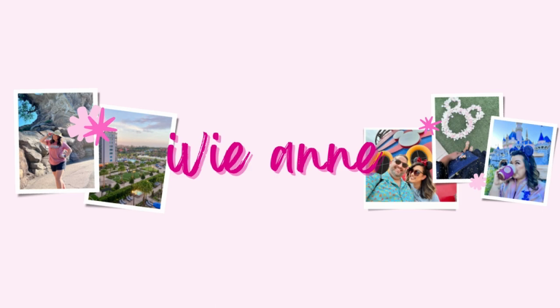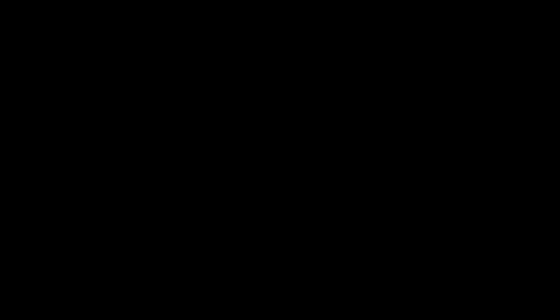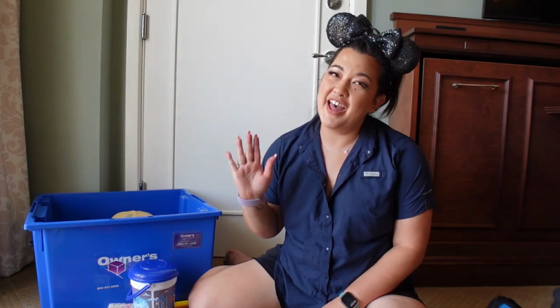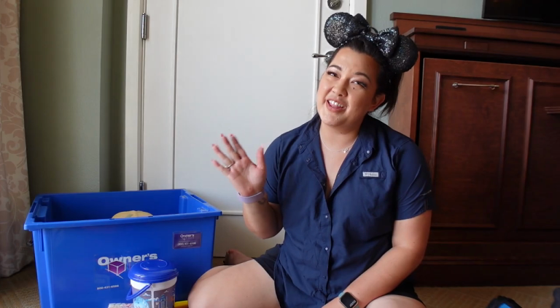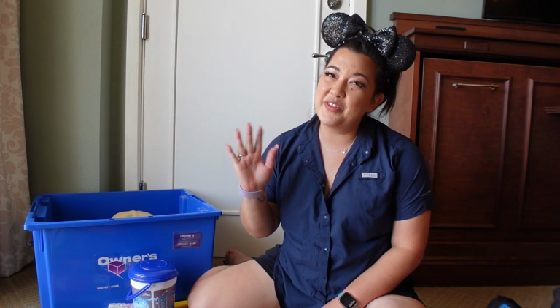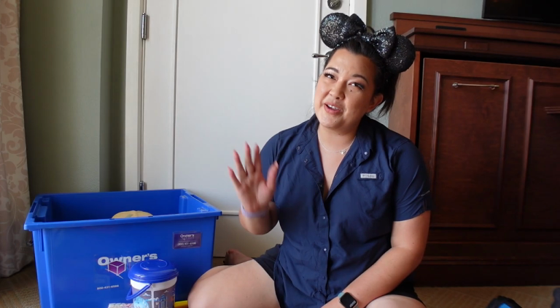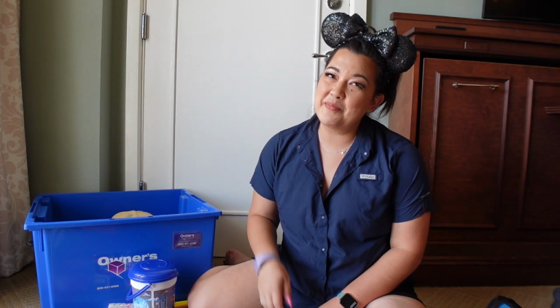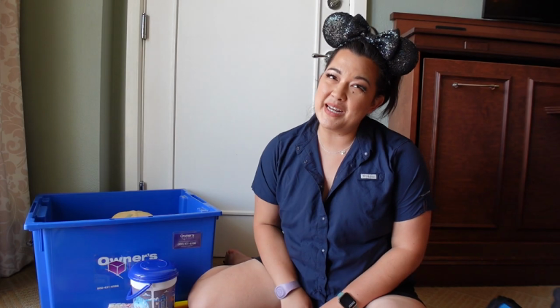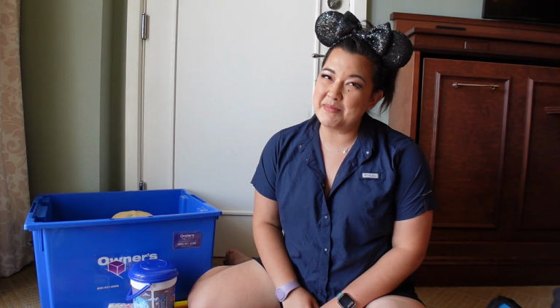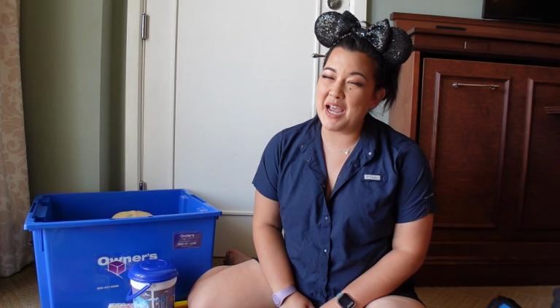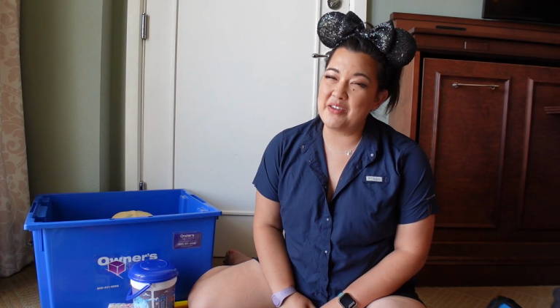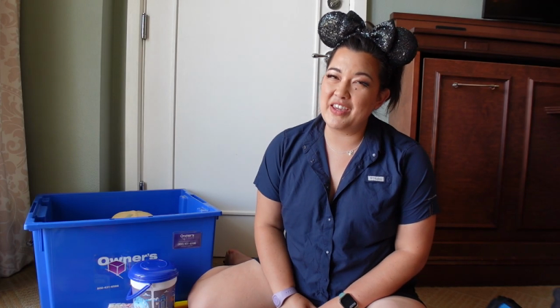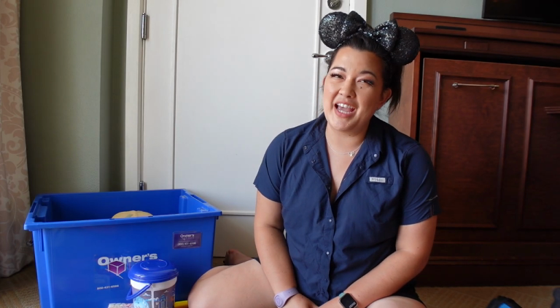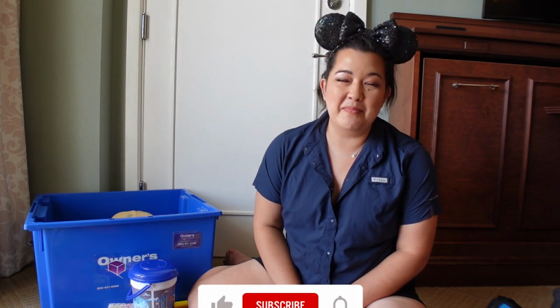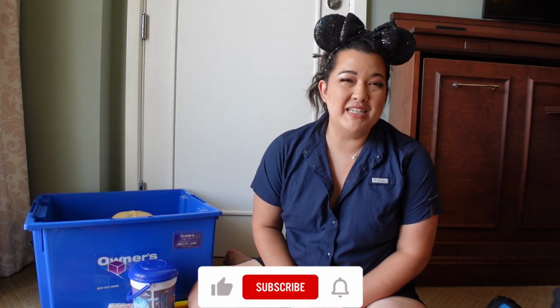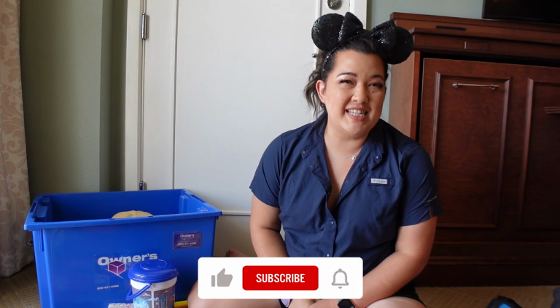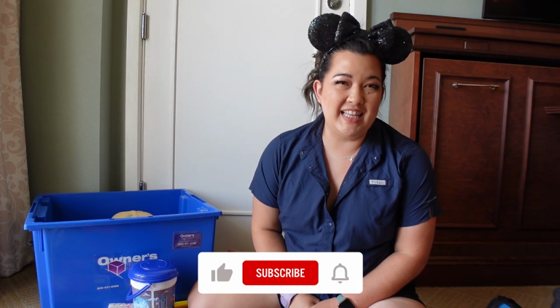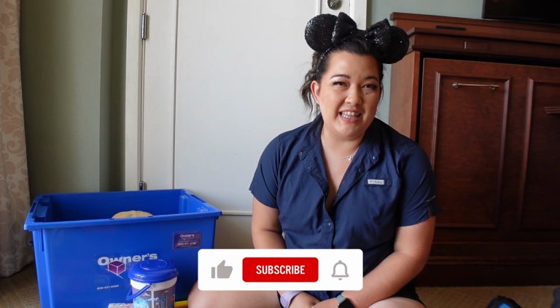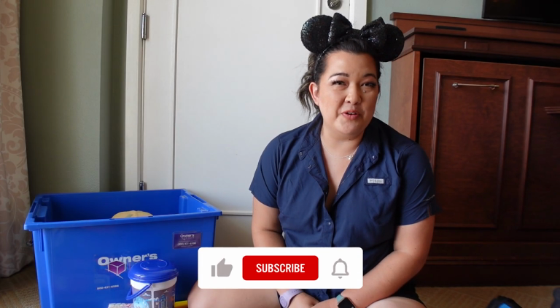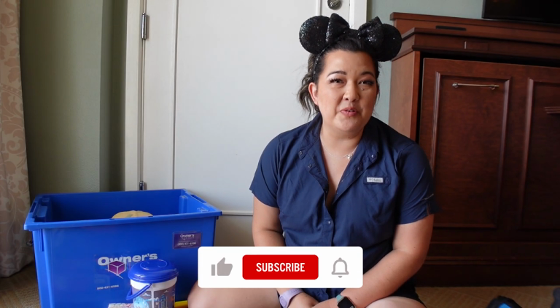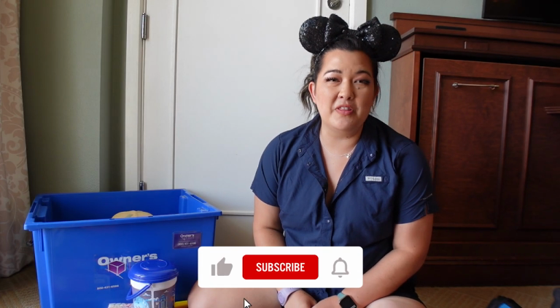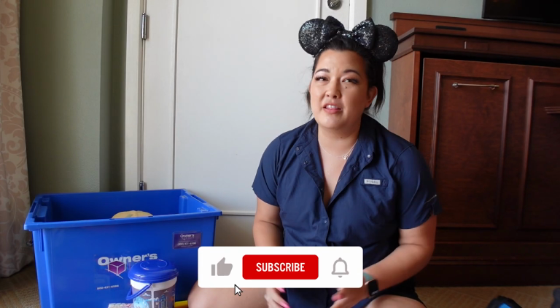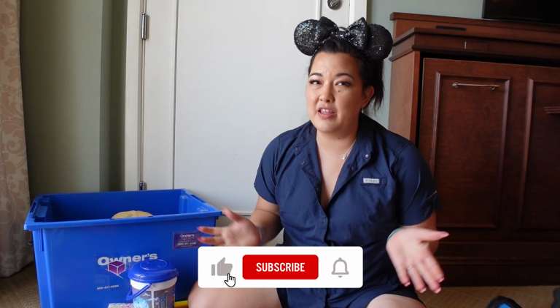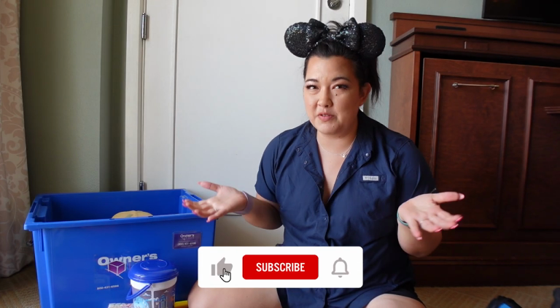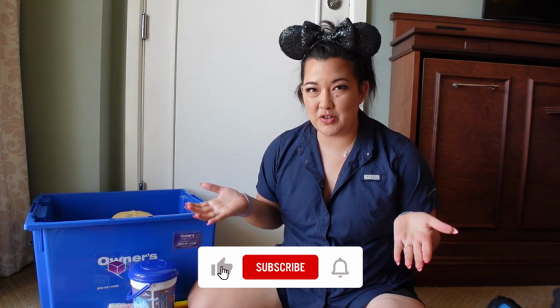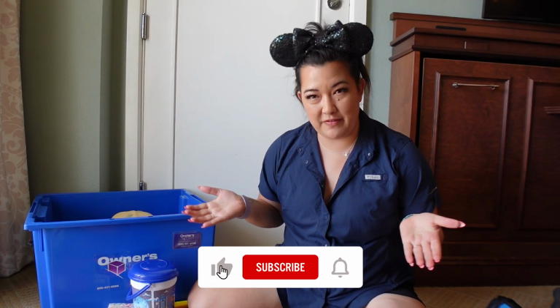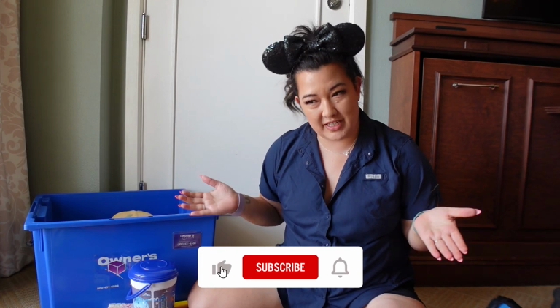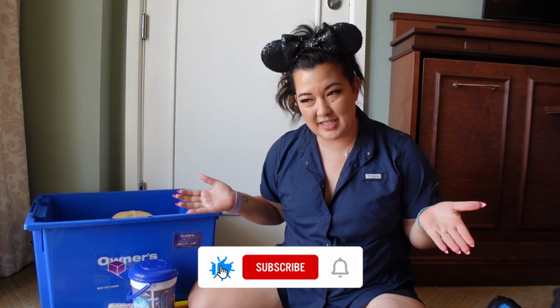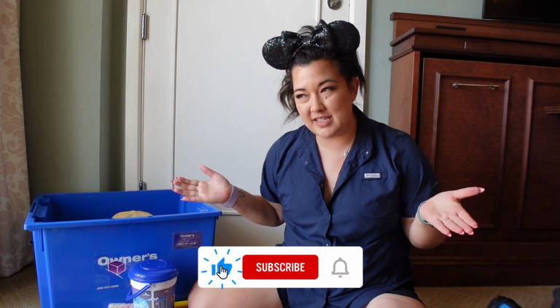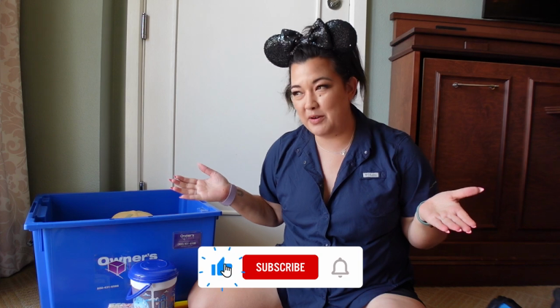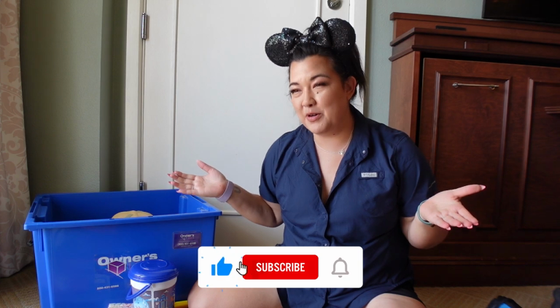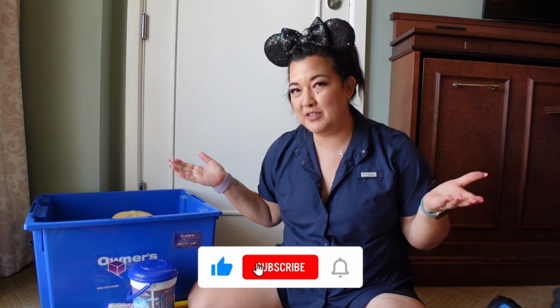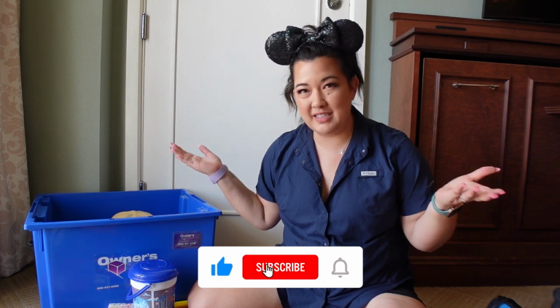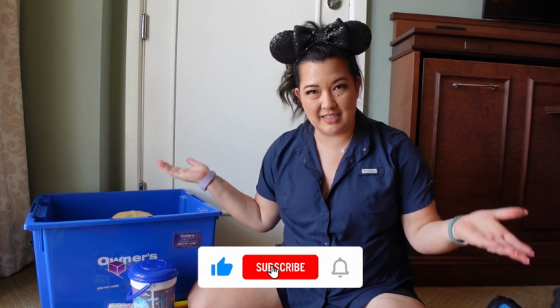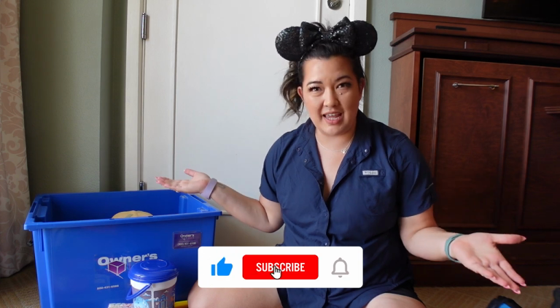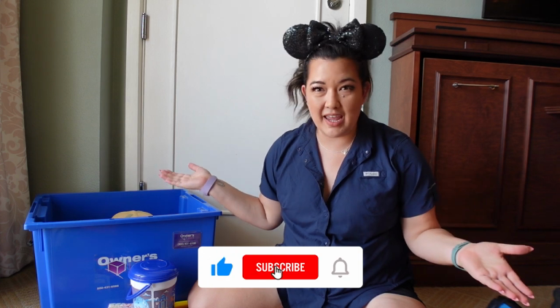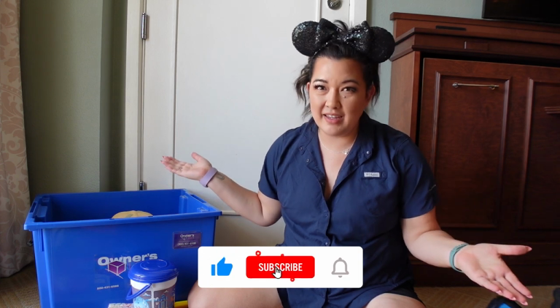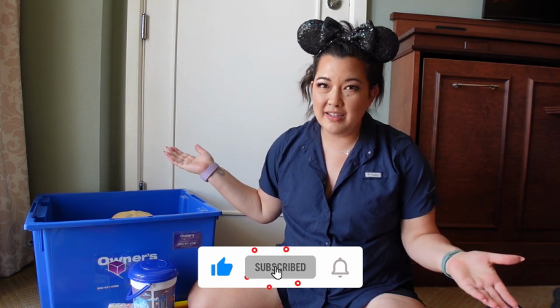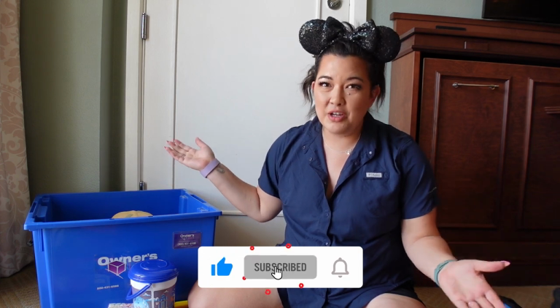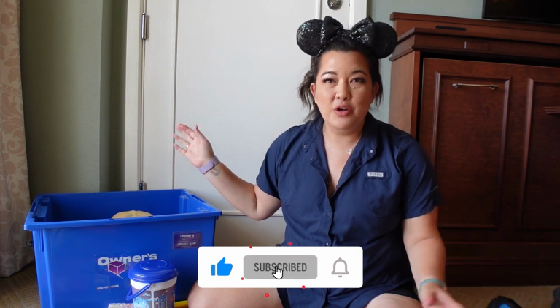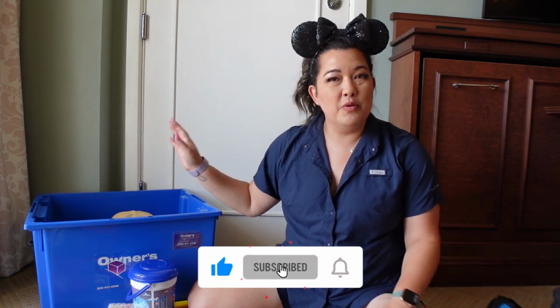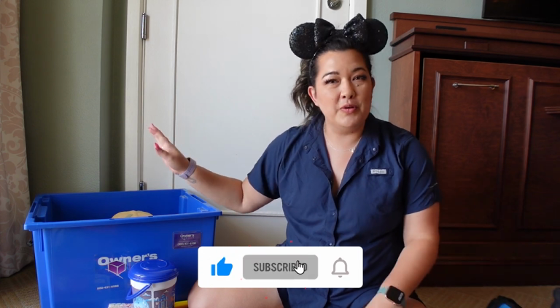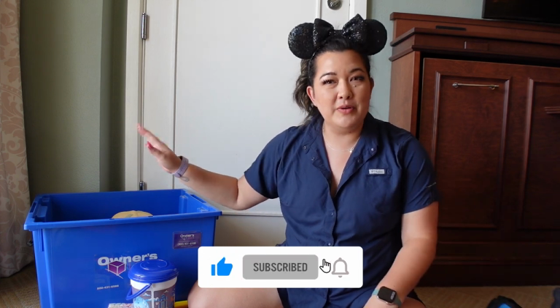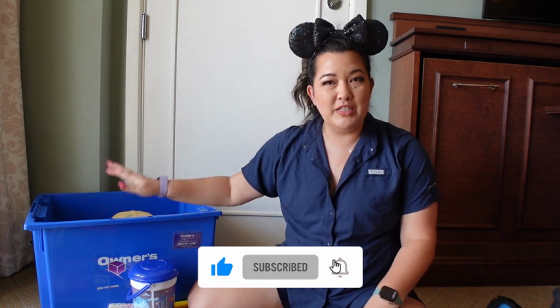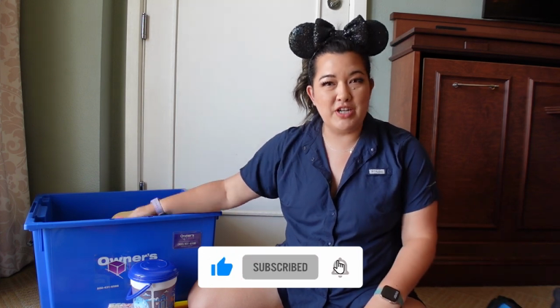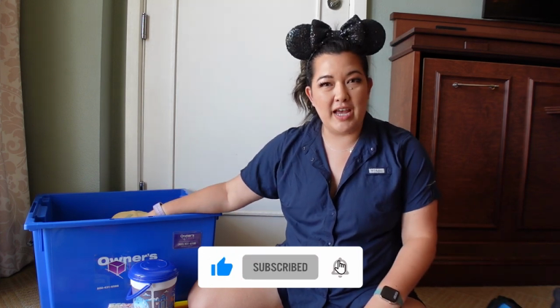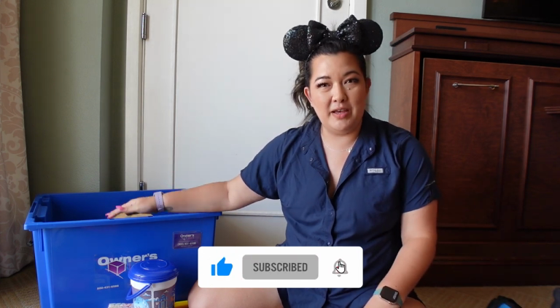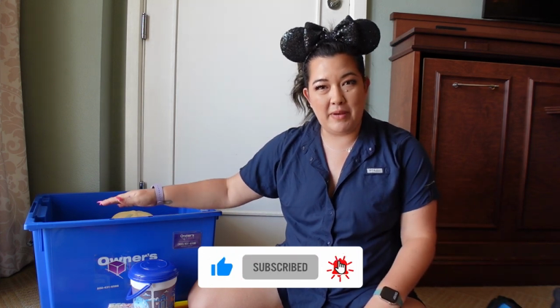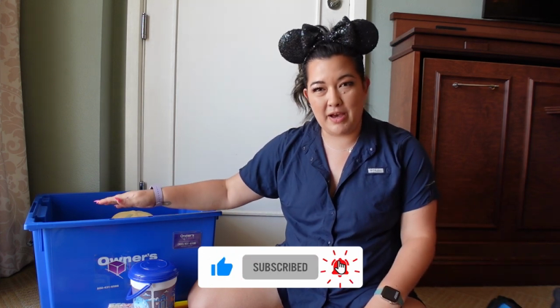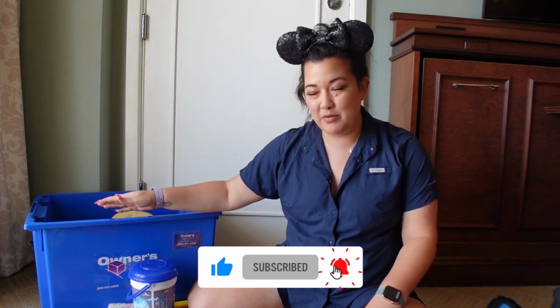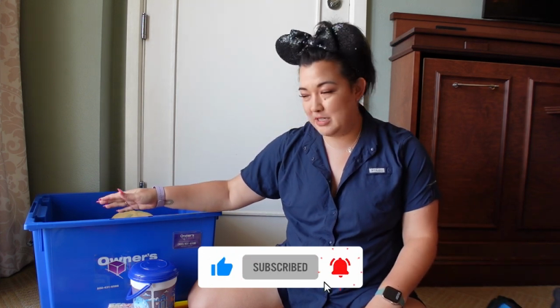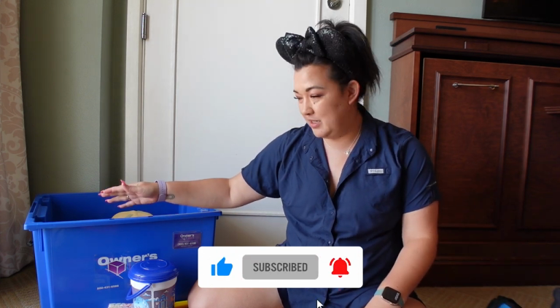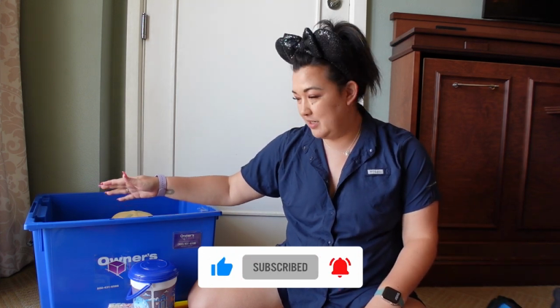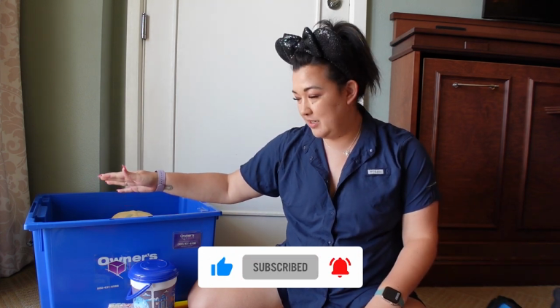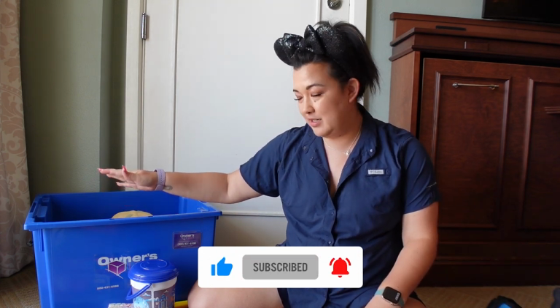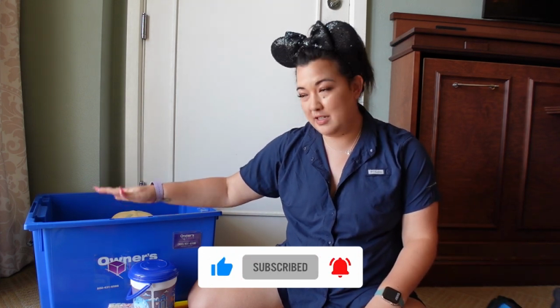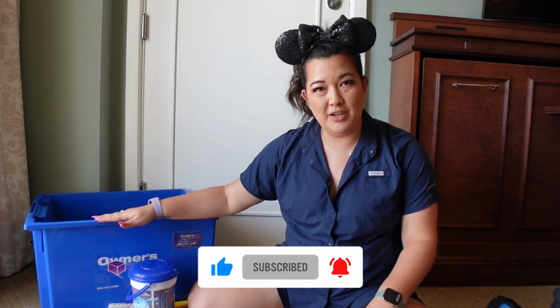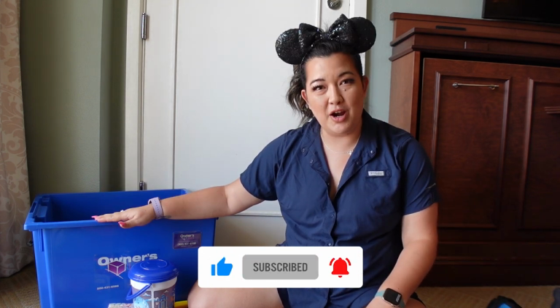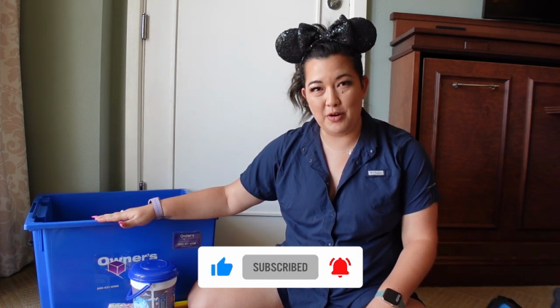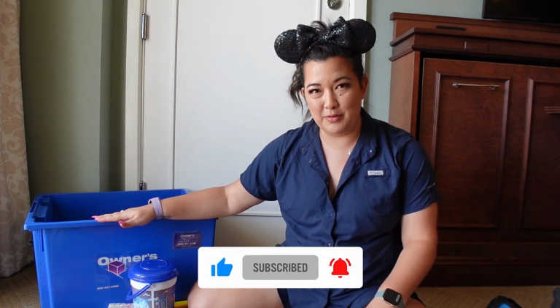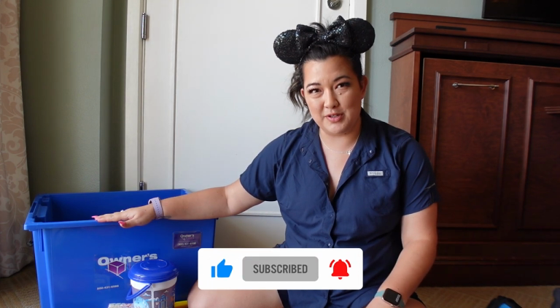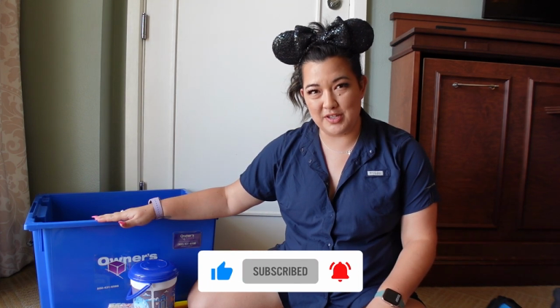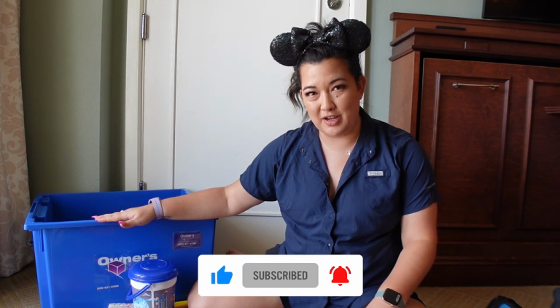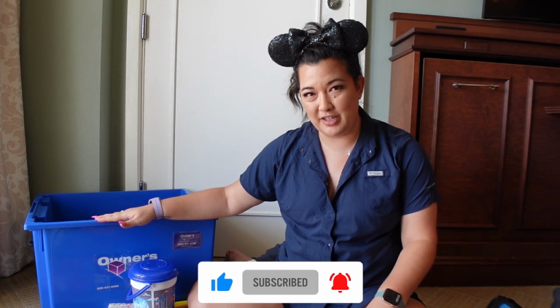Hello there, my name is Ivy. I'm a Disneyland local that loves traveling to Disney World, and today we're going to chat about our owner's locker.